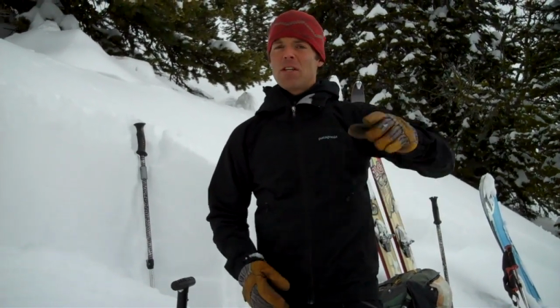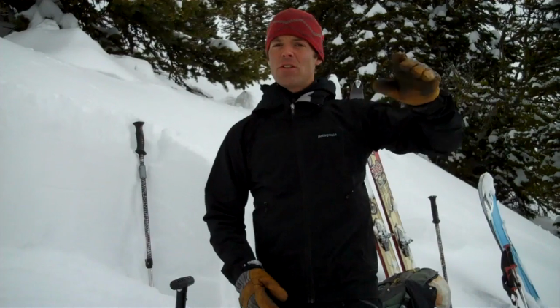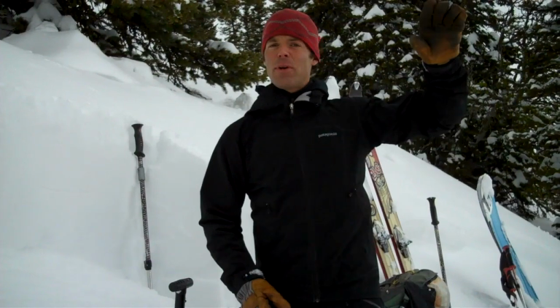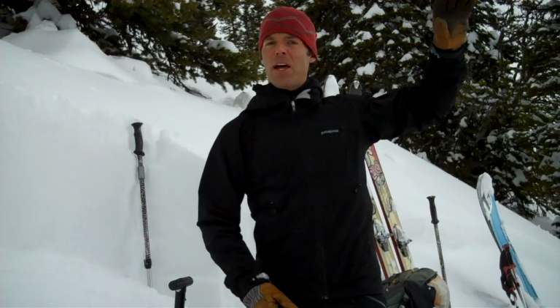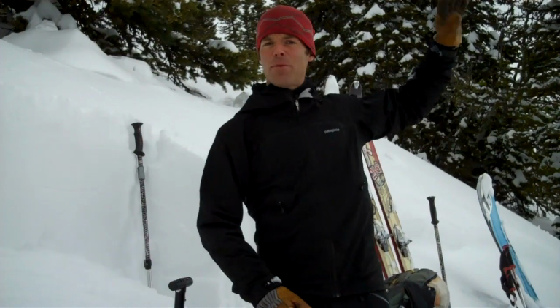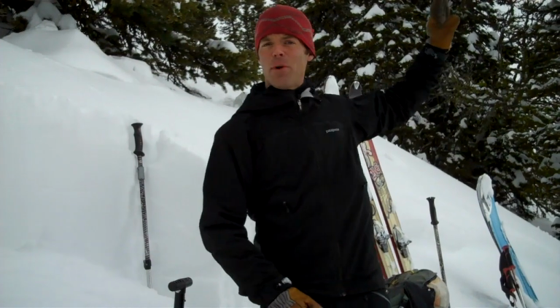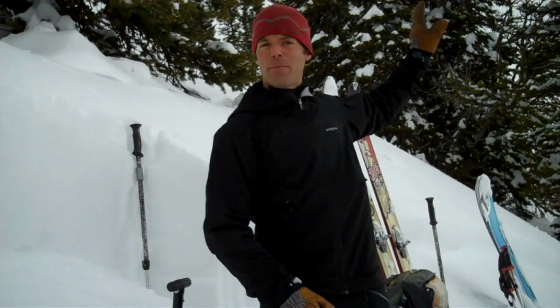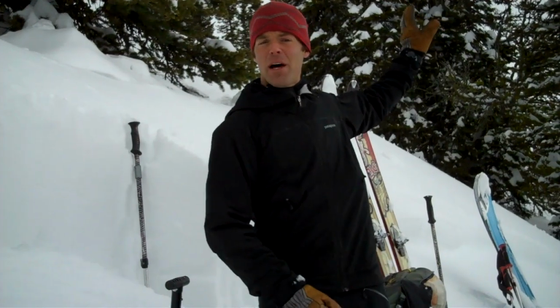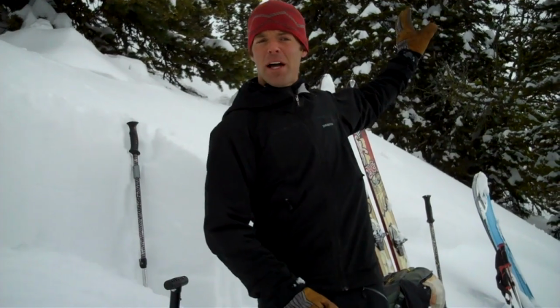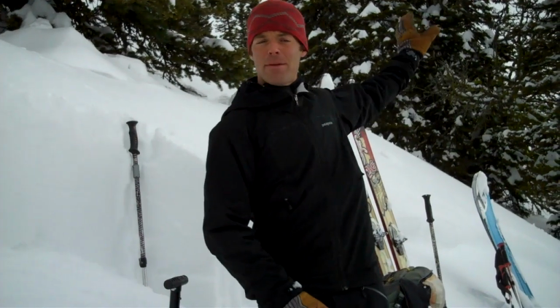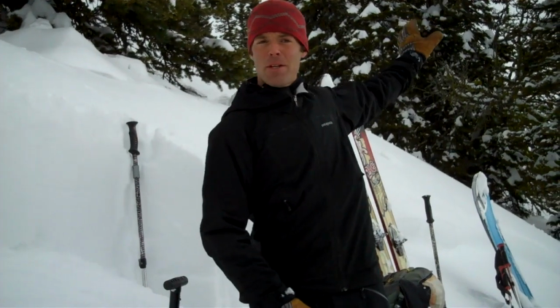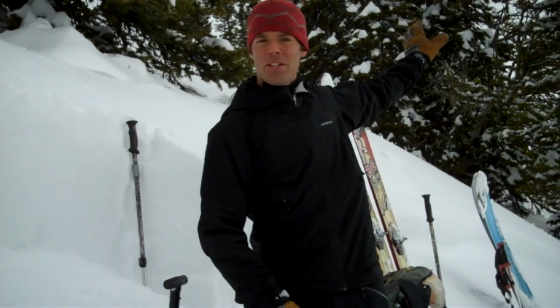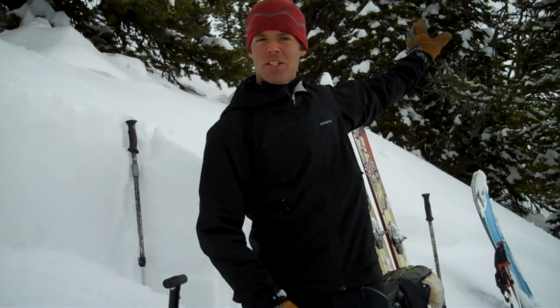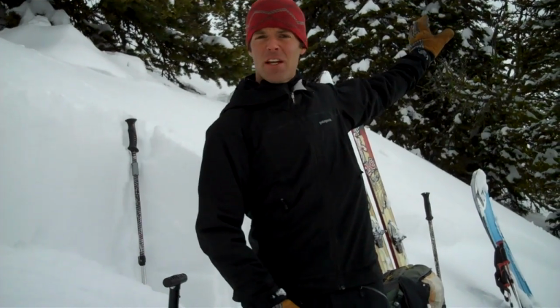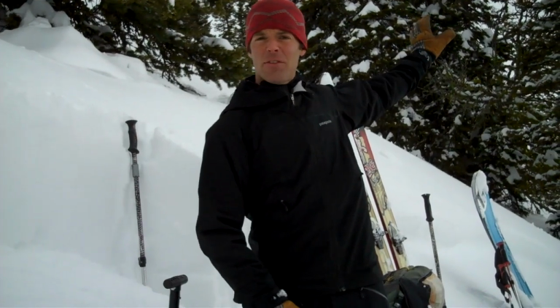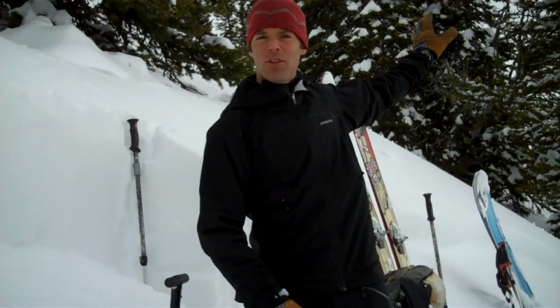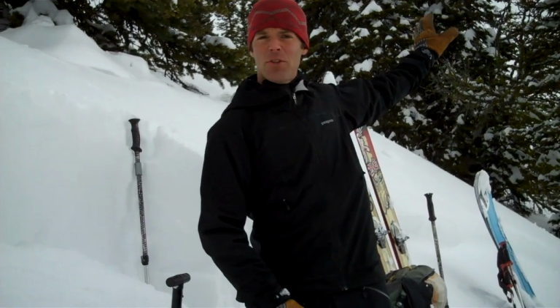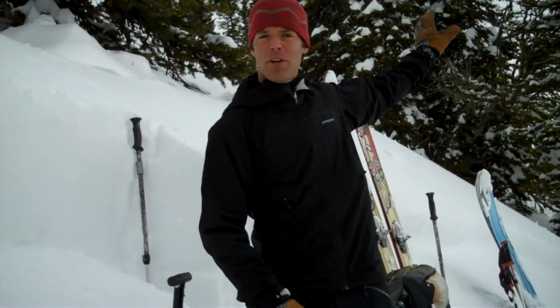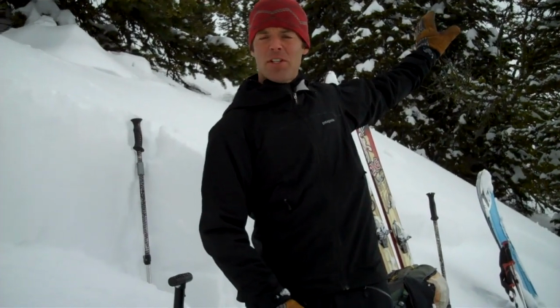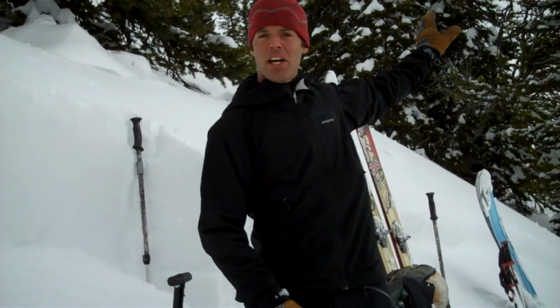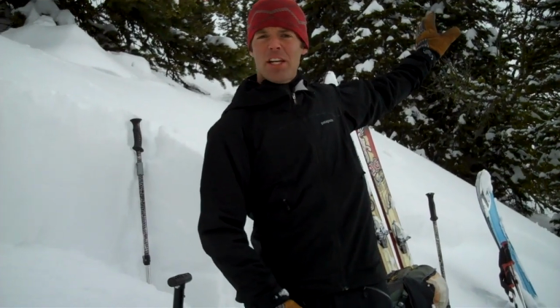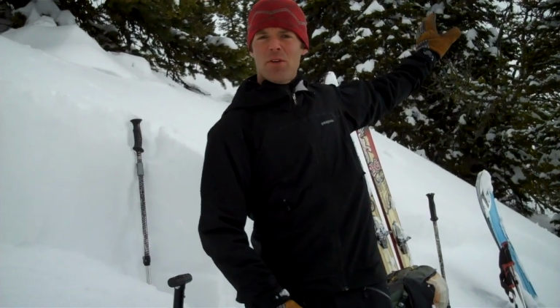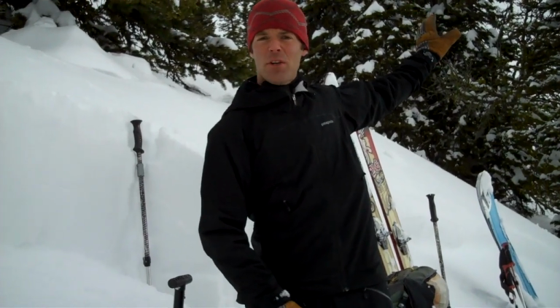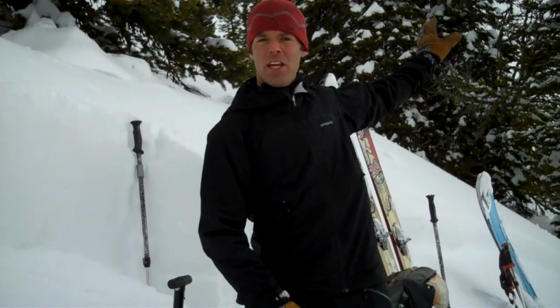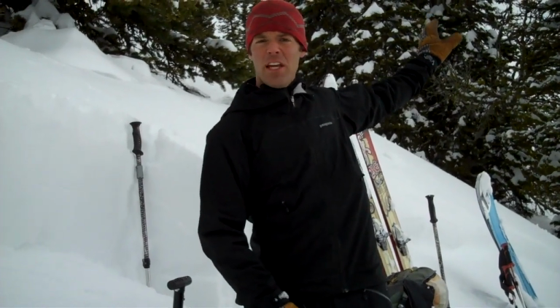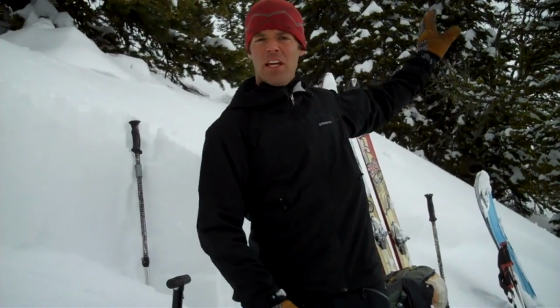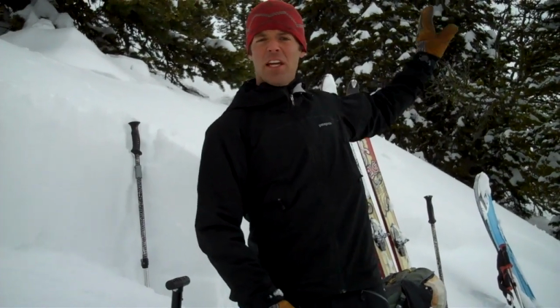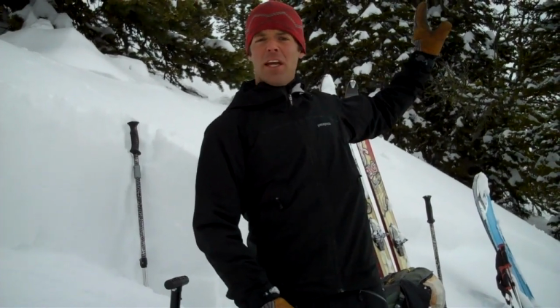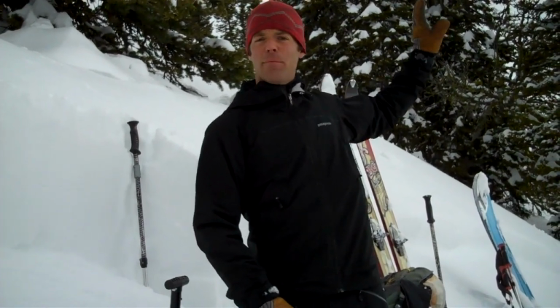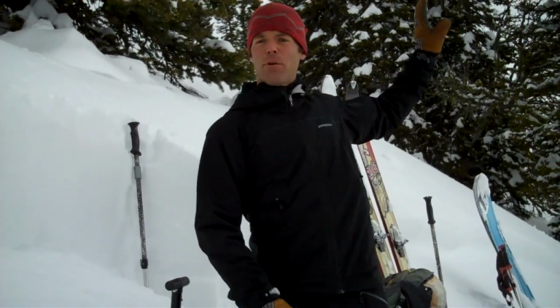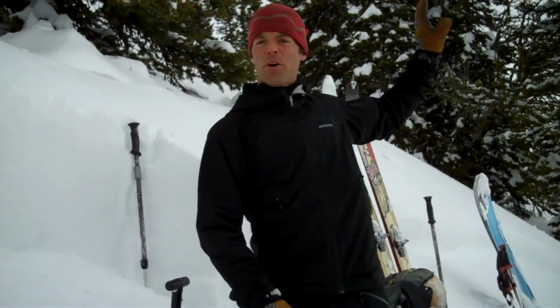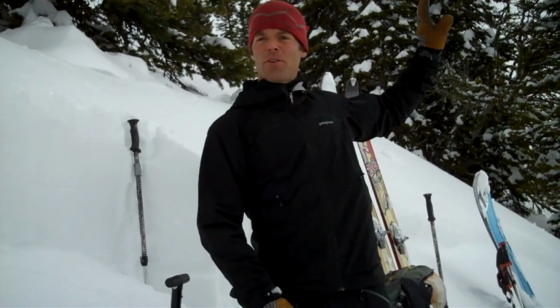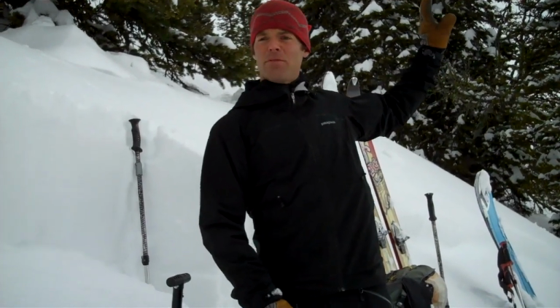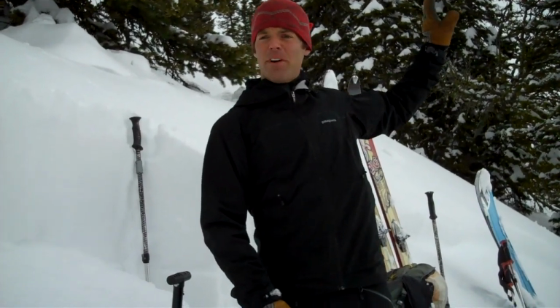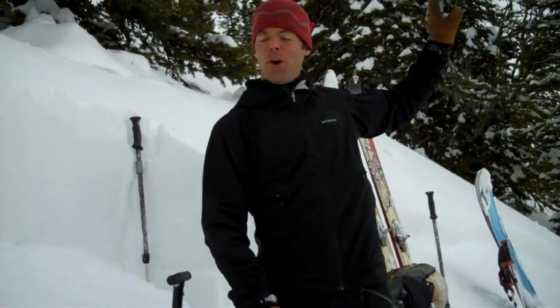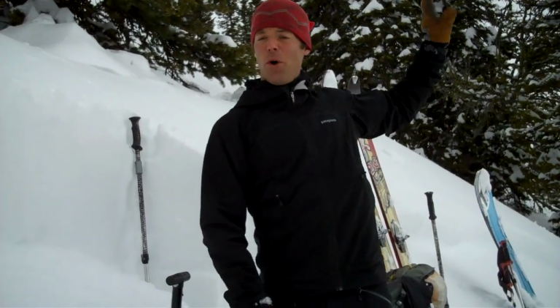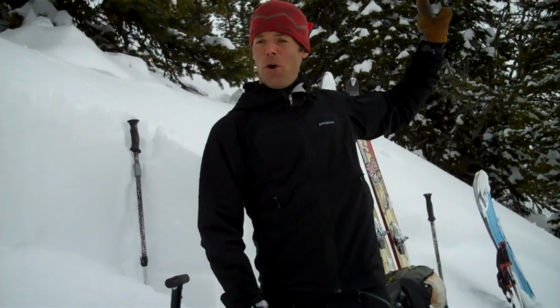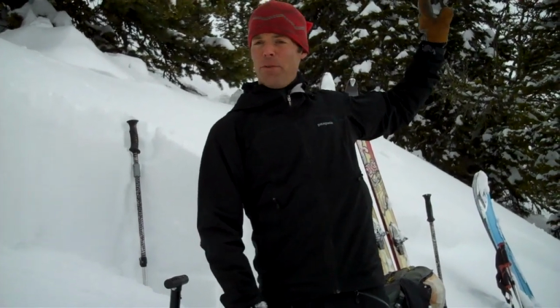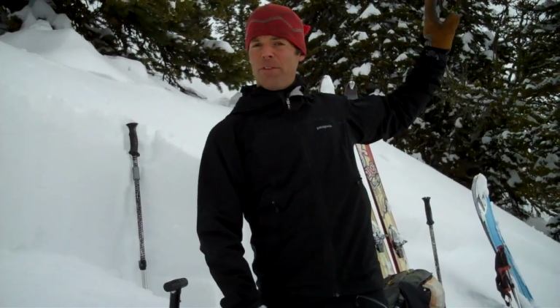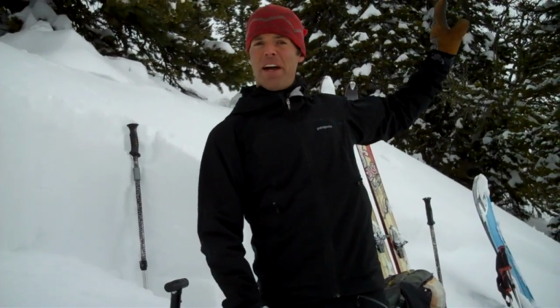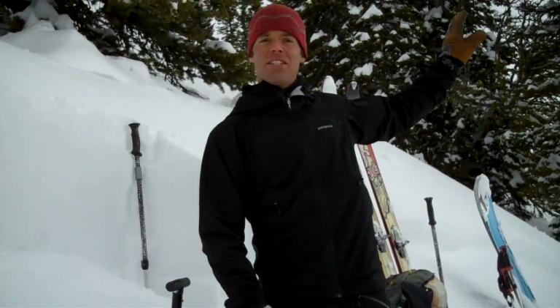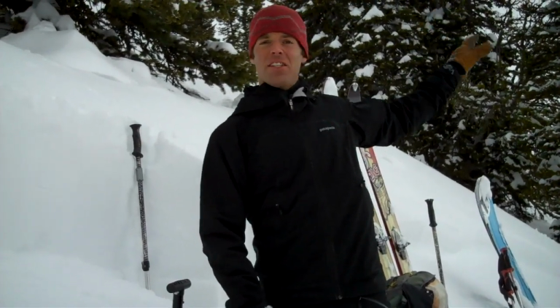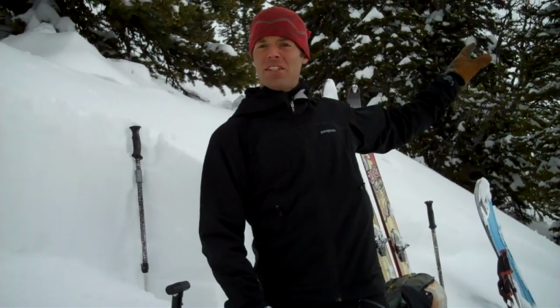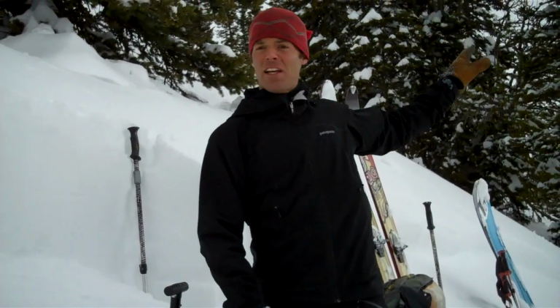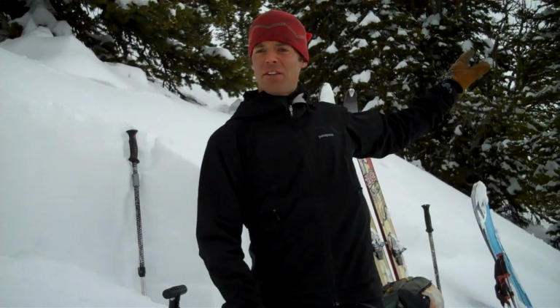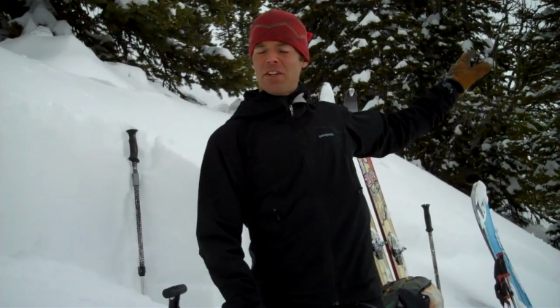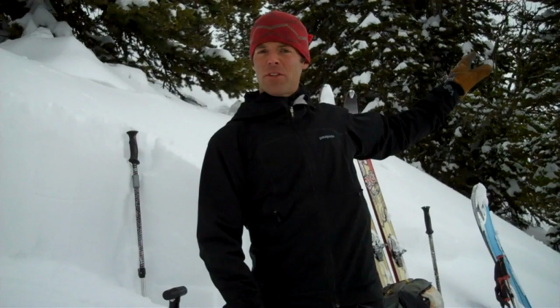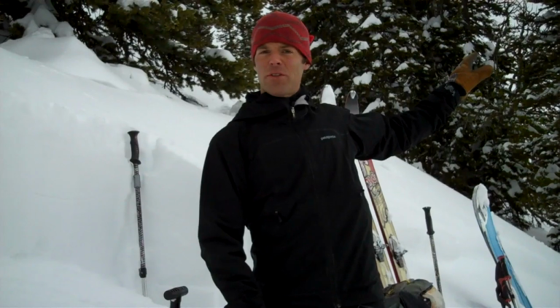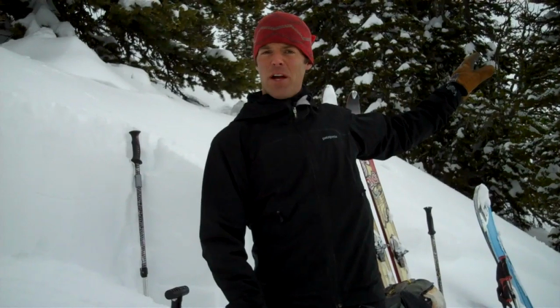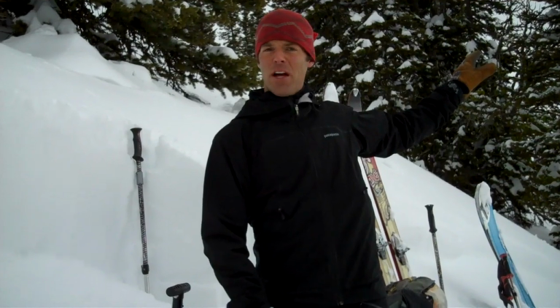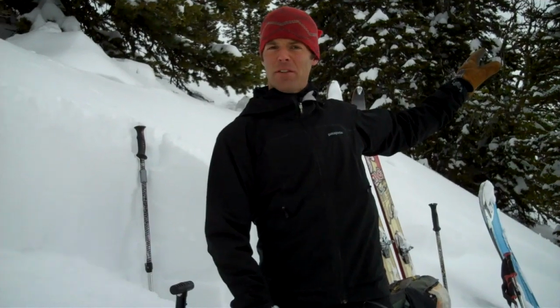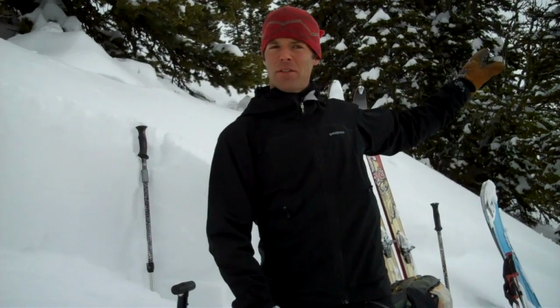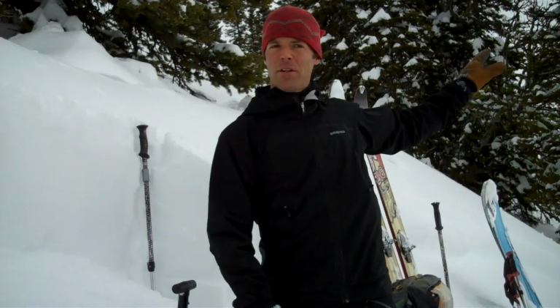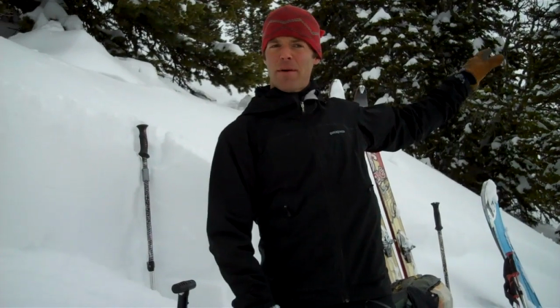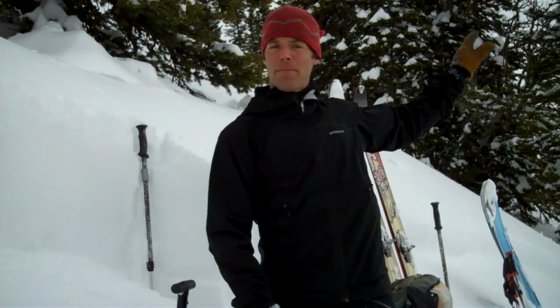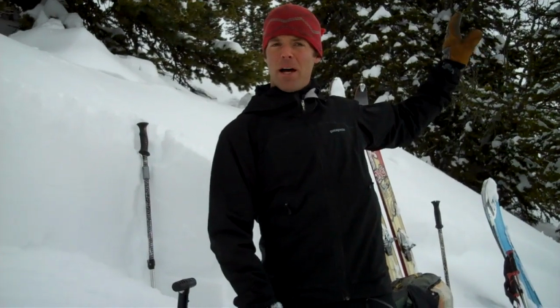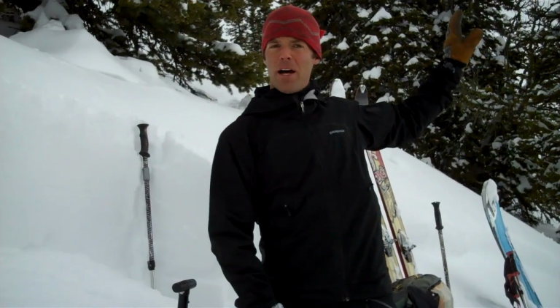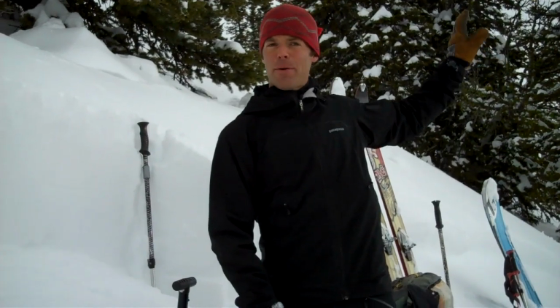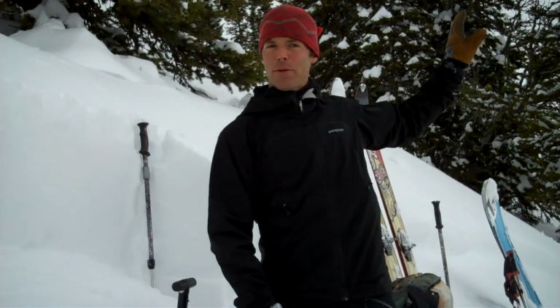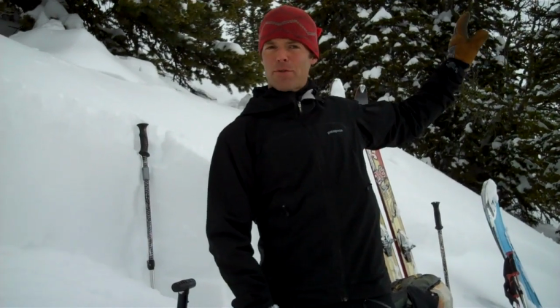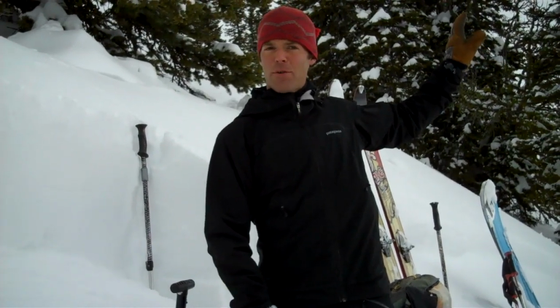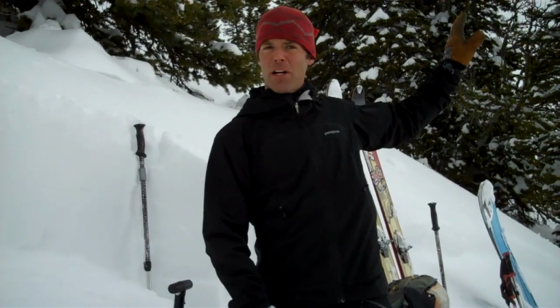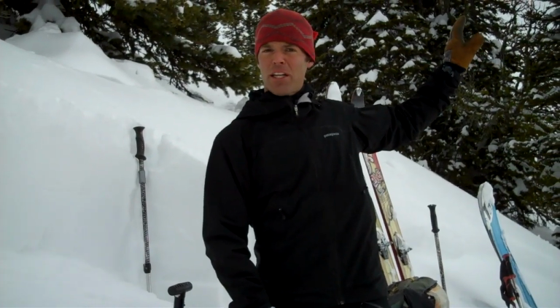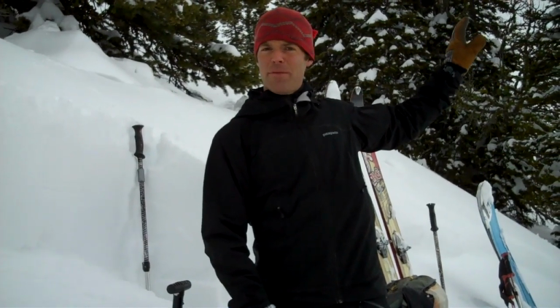We had one behind me, just out of view, on Nyanuki. It broke on old facets down near the ground, up high where it was rocky.